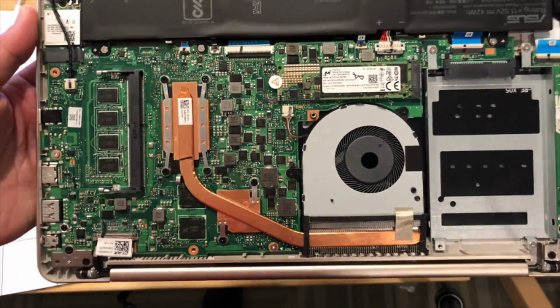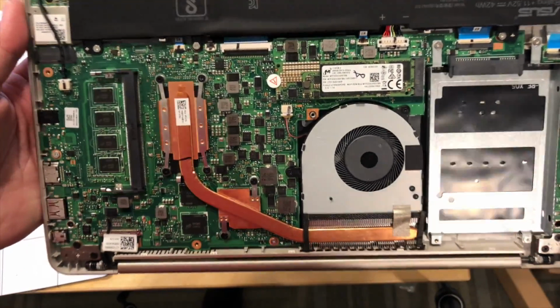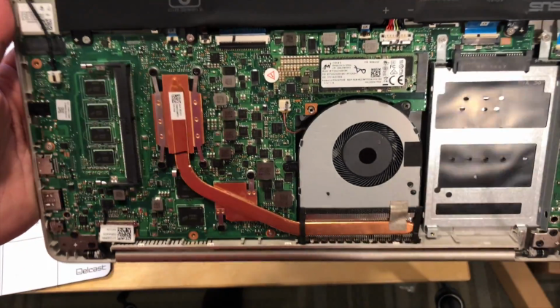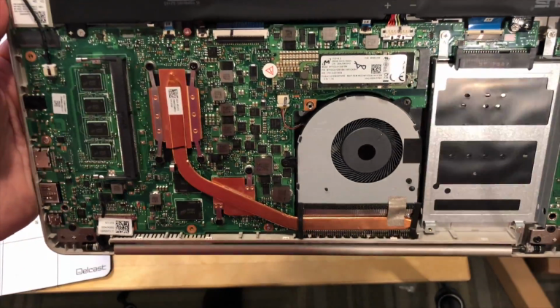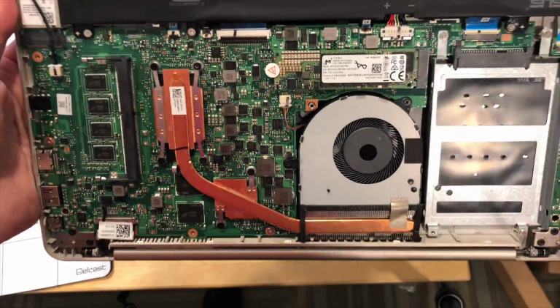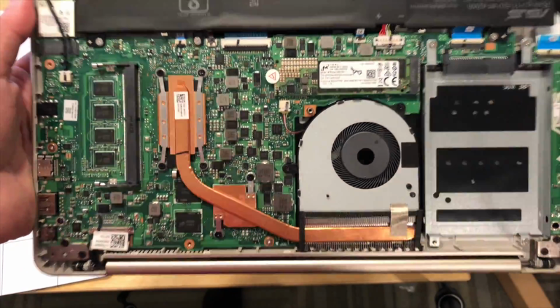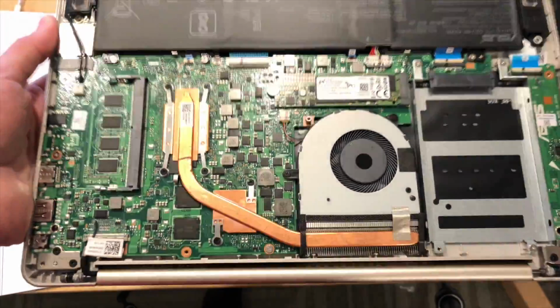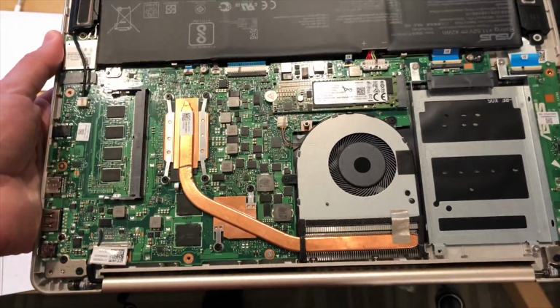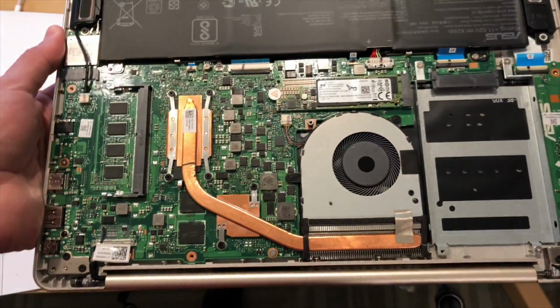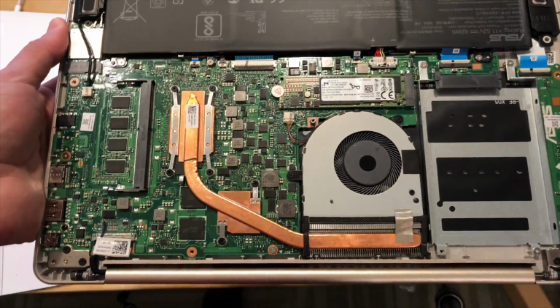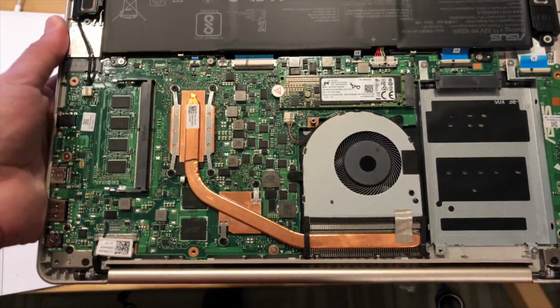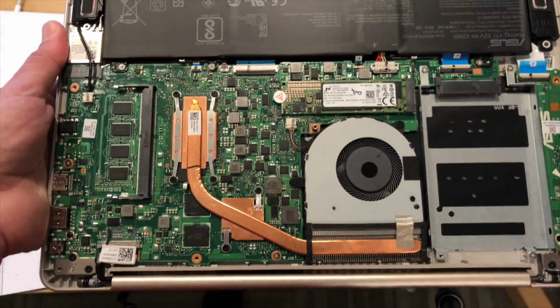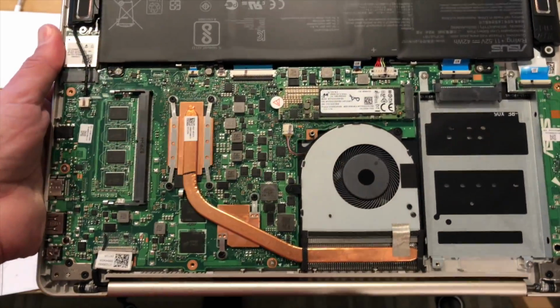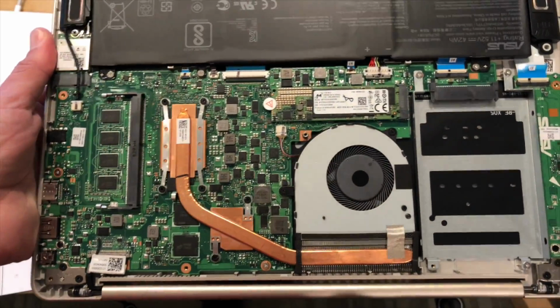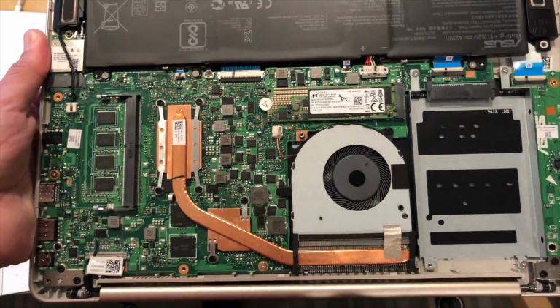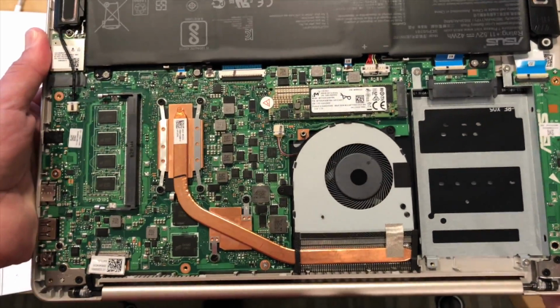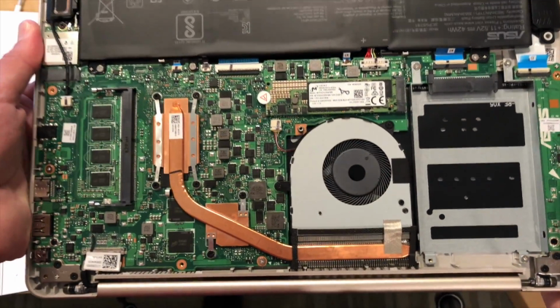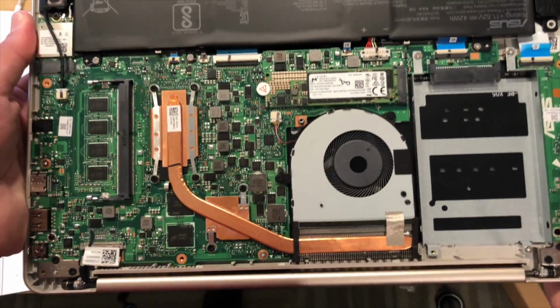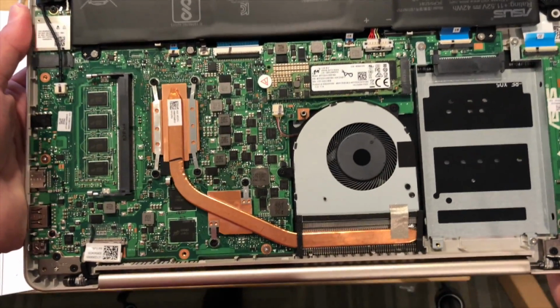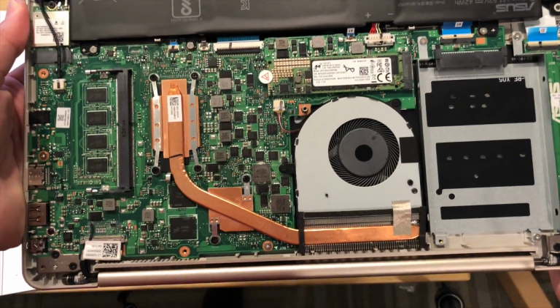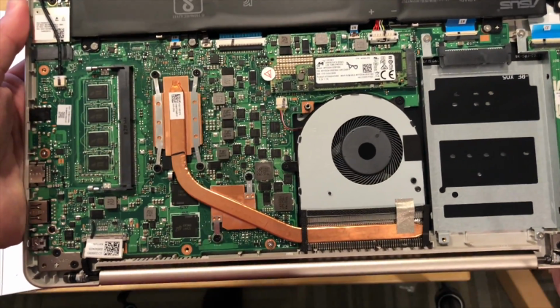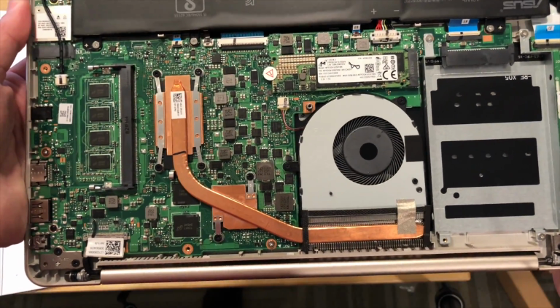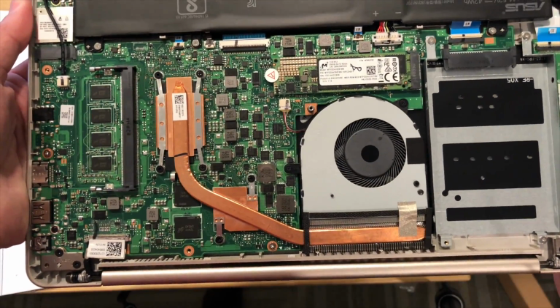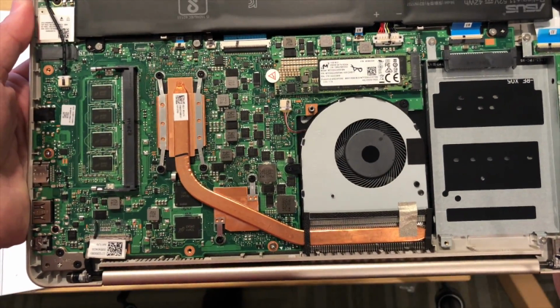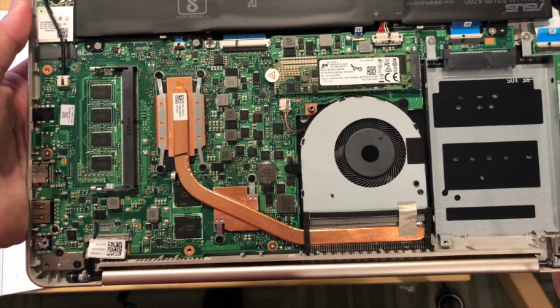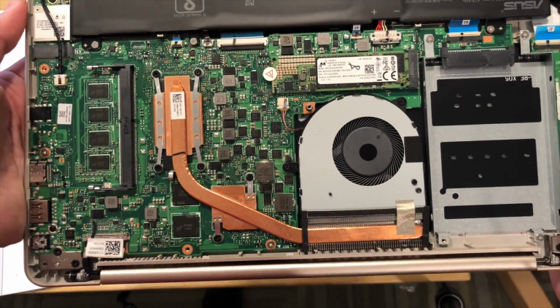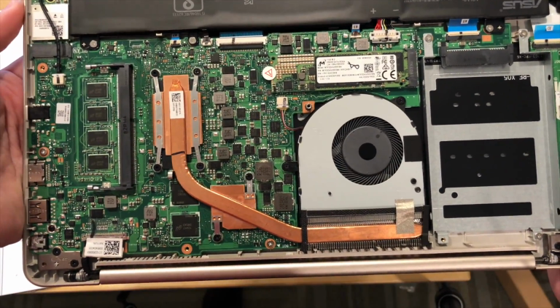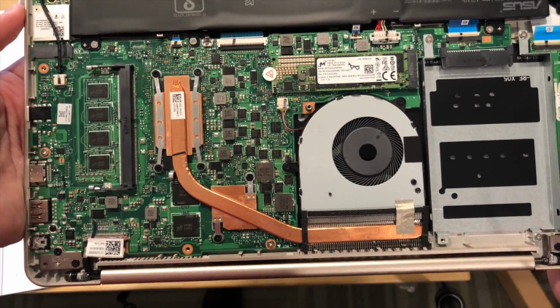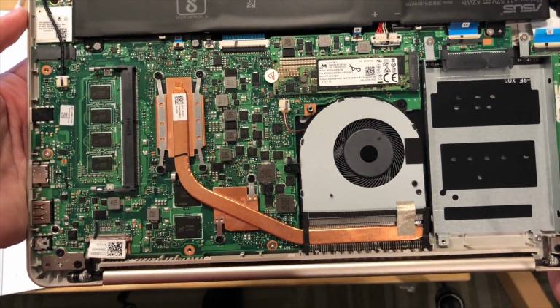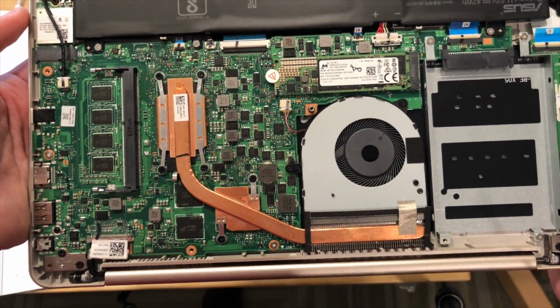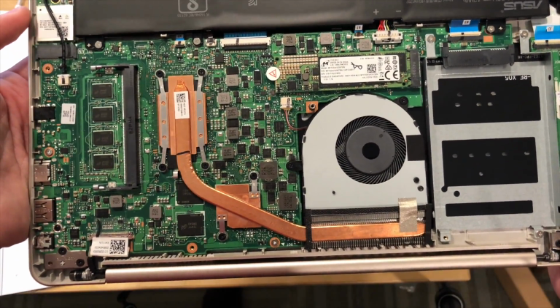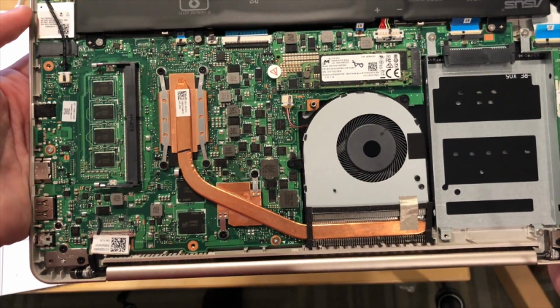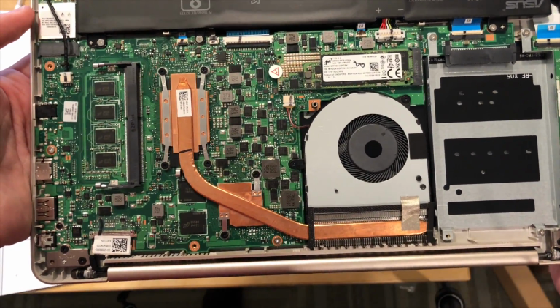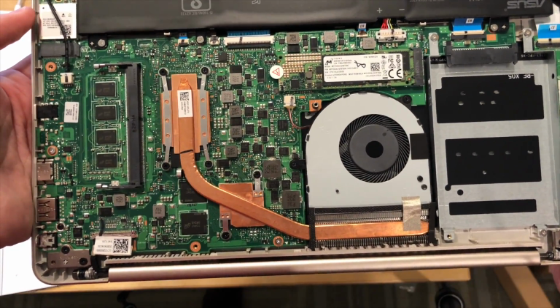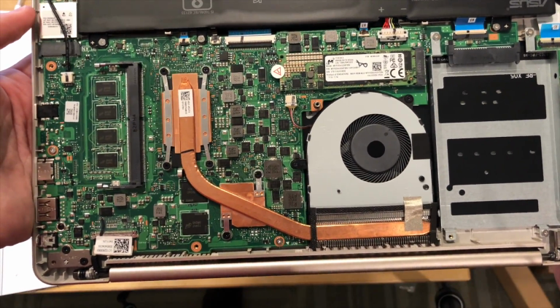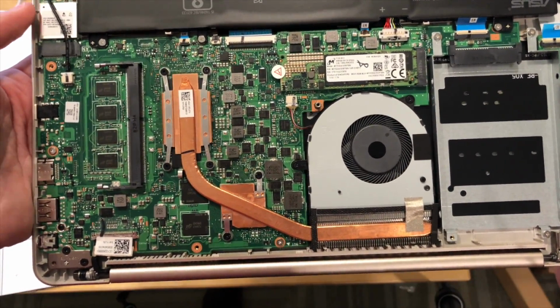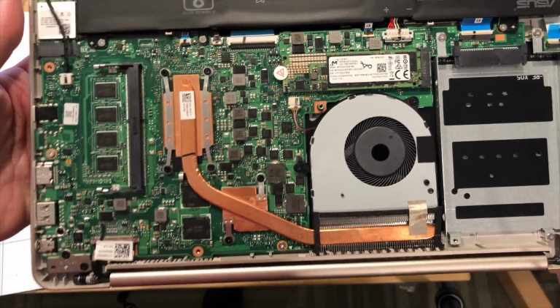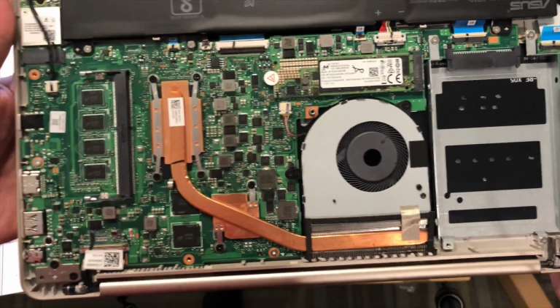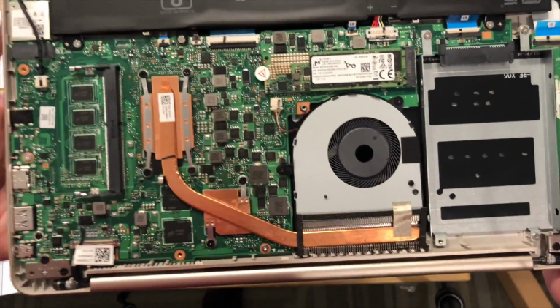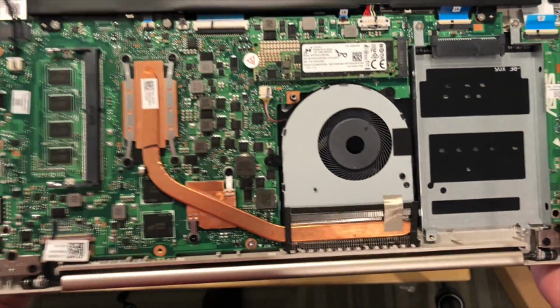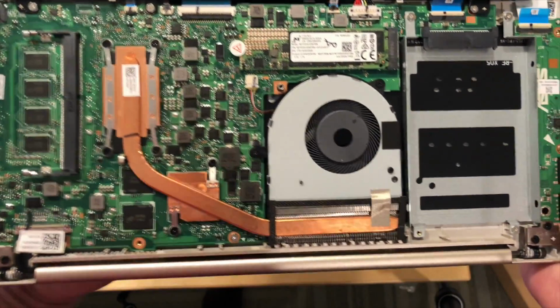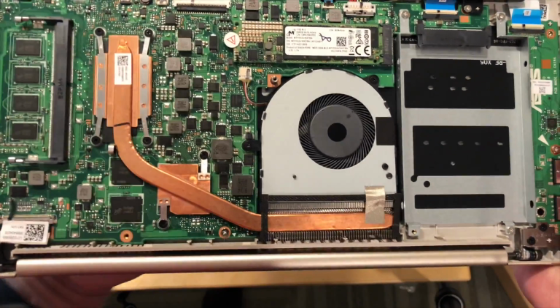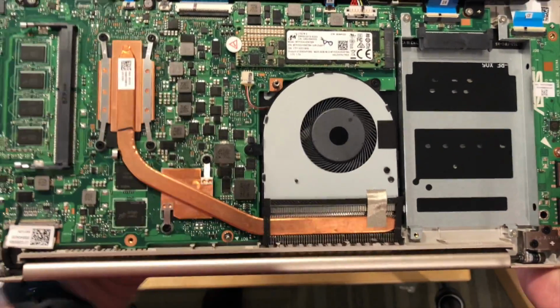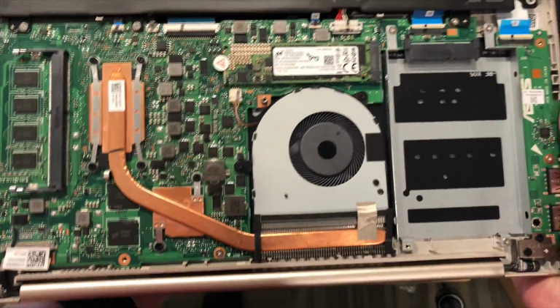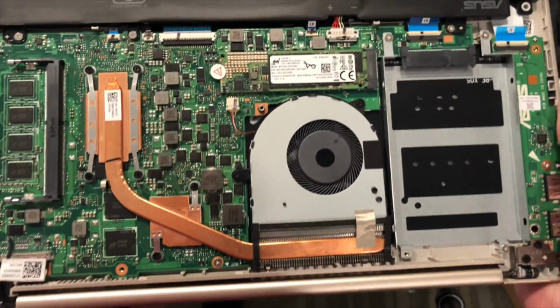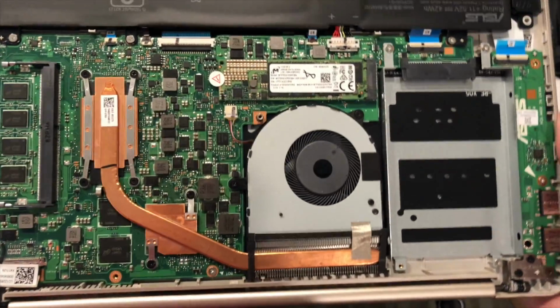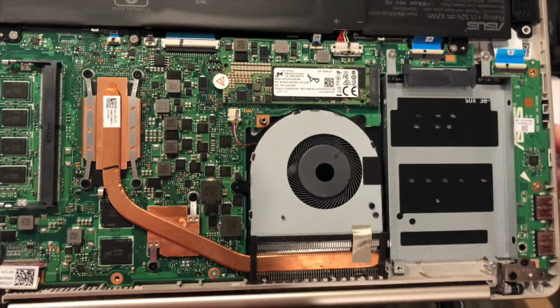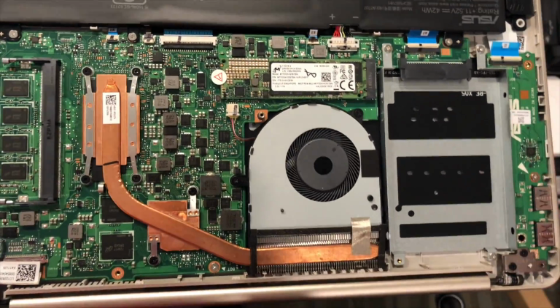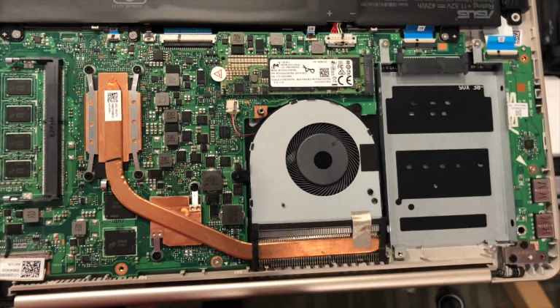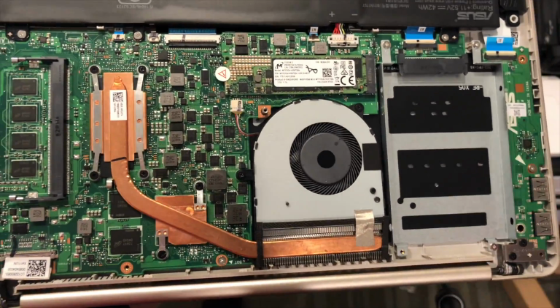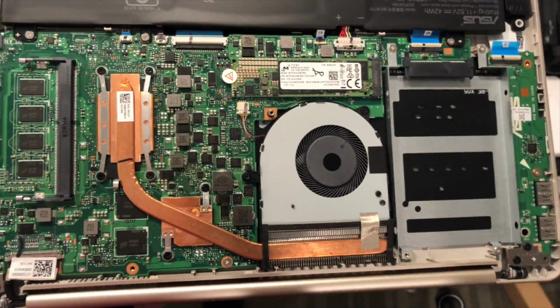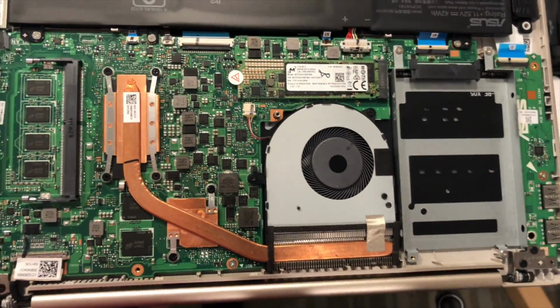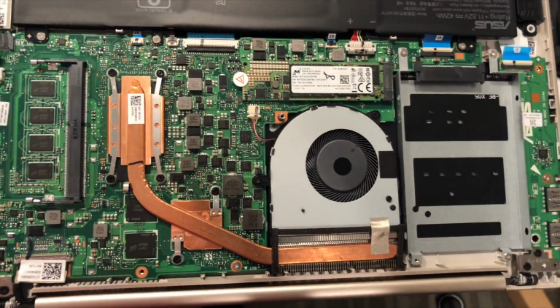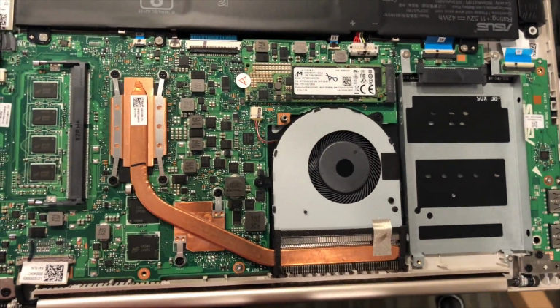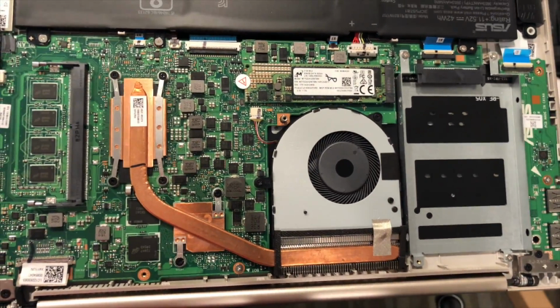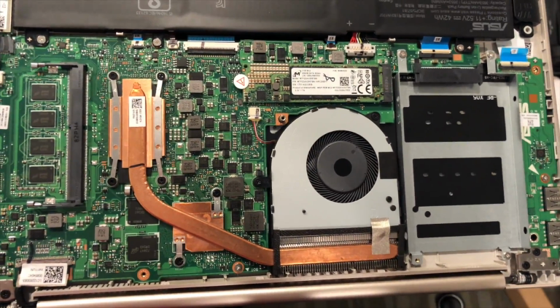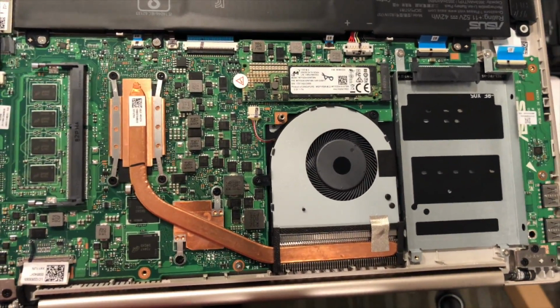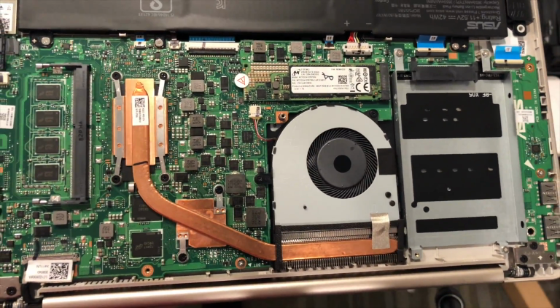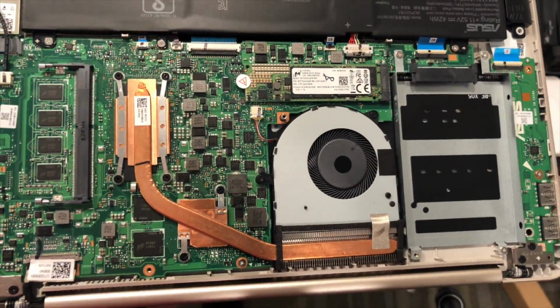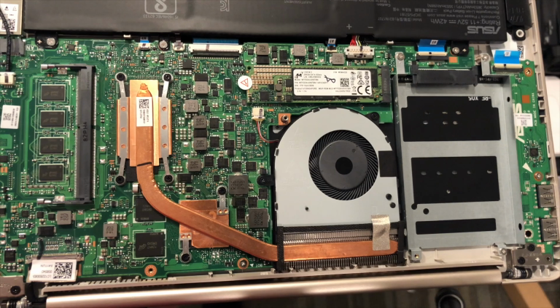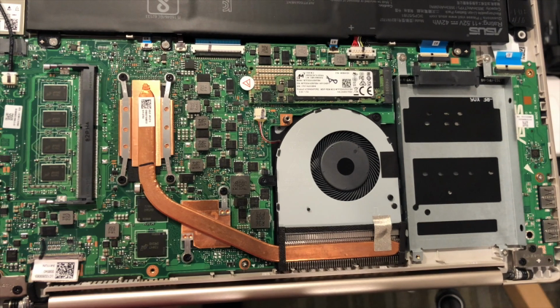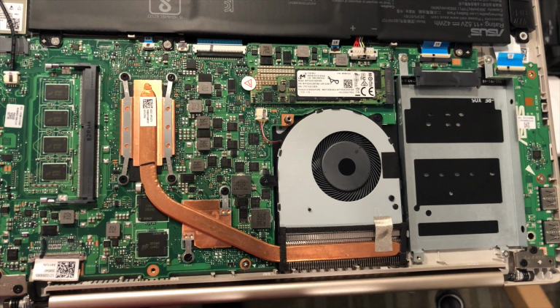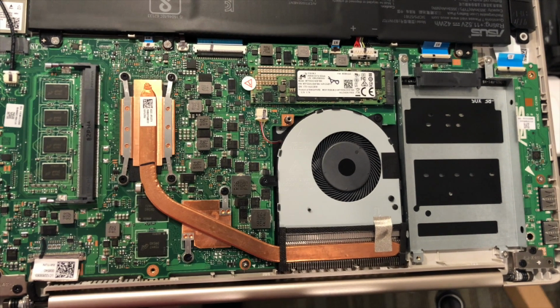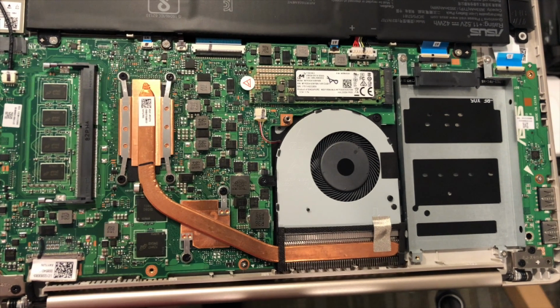So what we're going to do now is put this thing back together and we're going to have a full review up very soon on the main channel at lon.tv. So stay tuned.